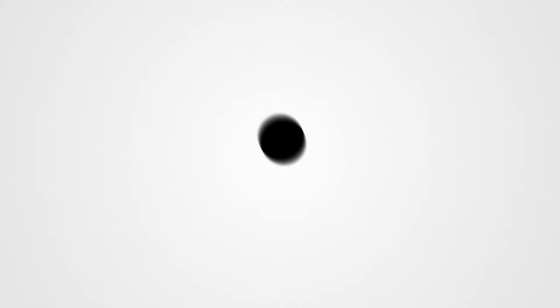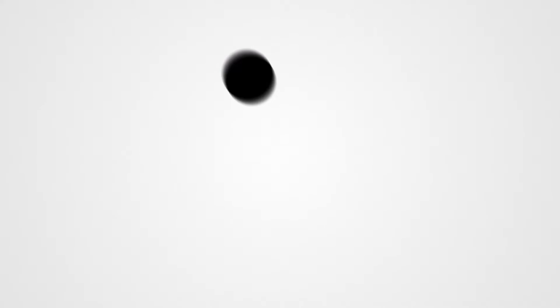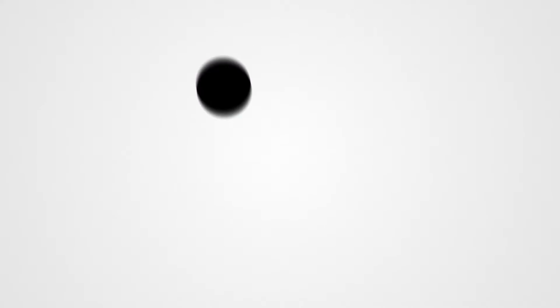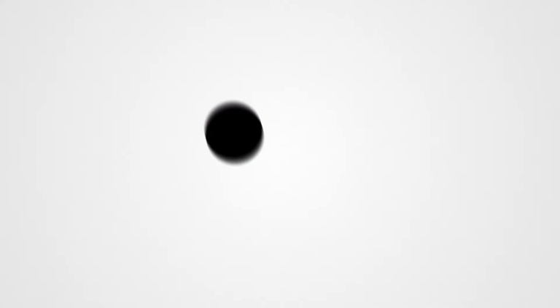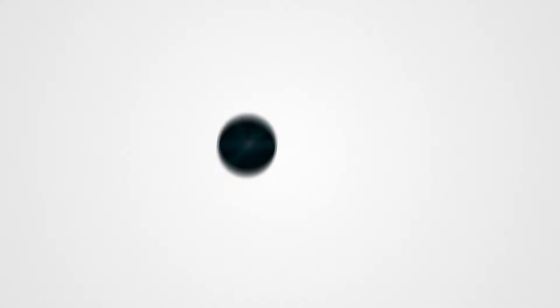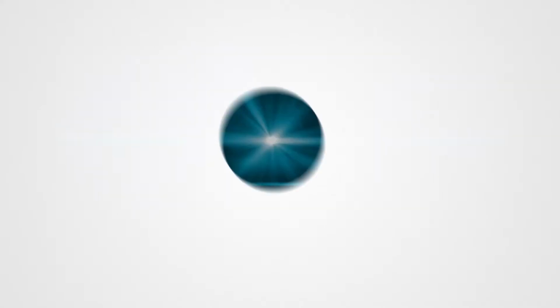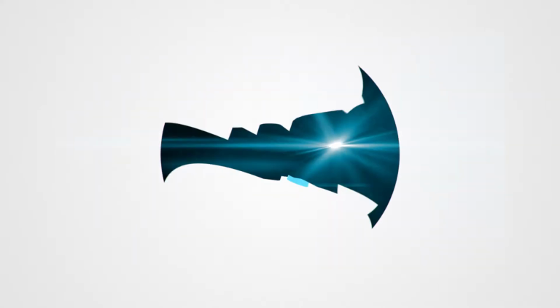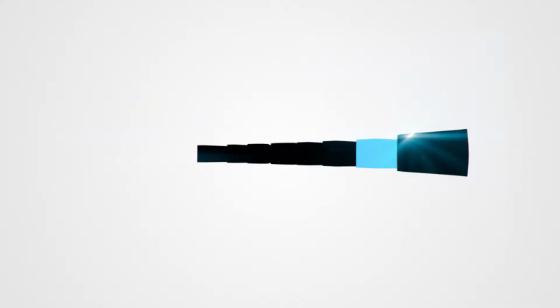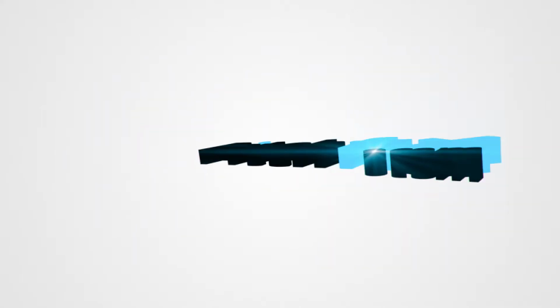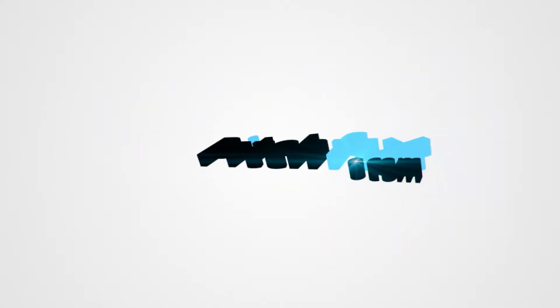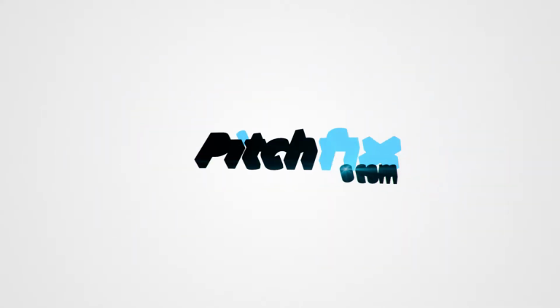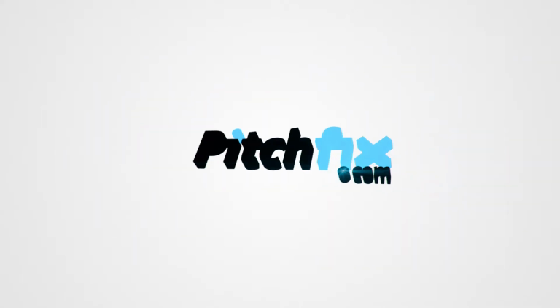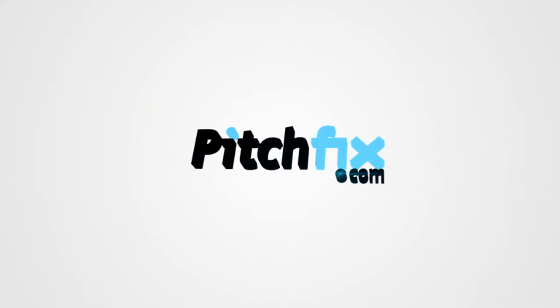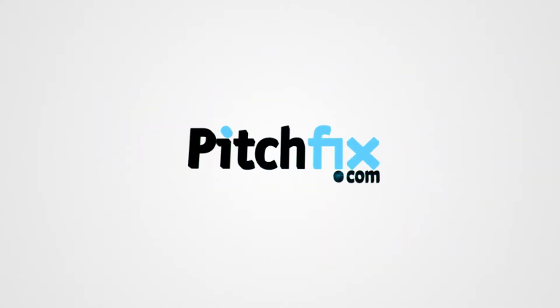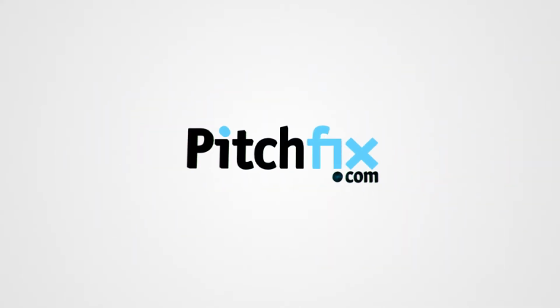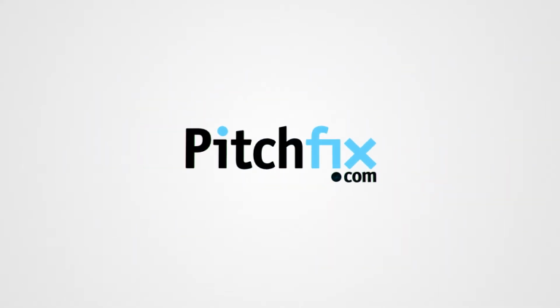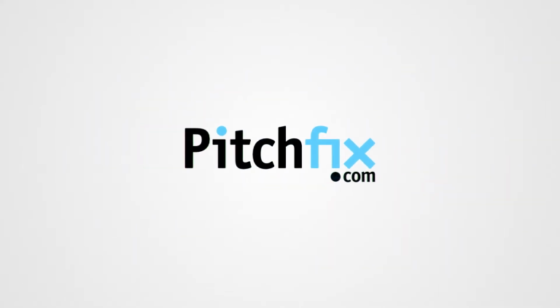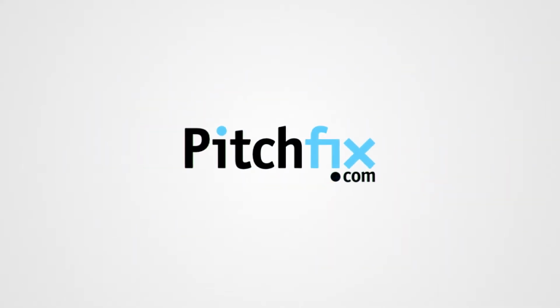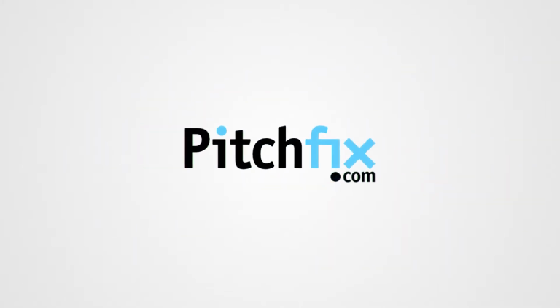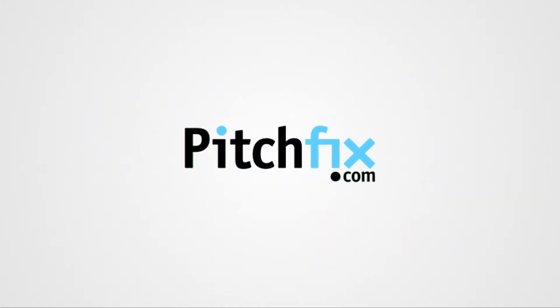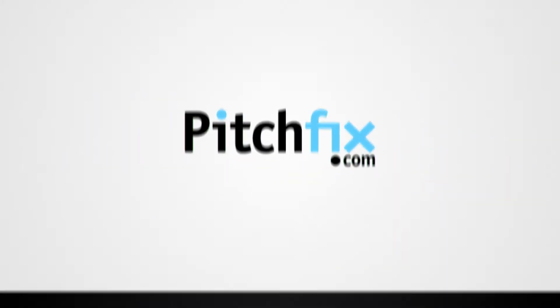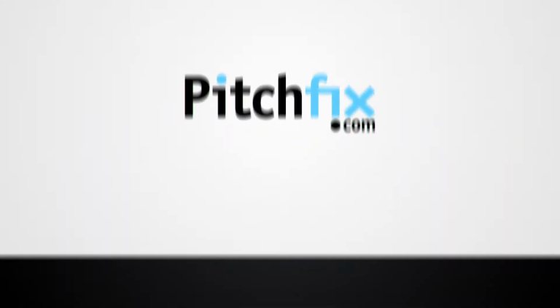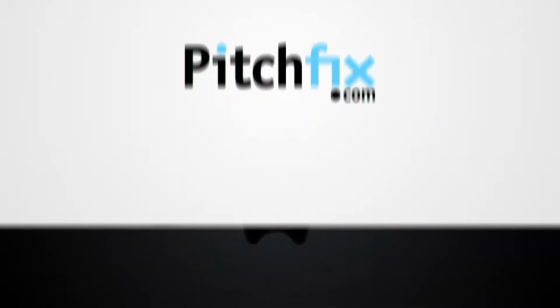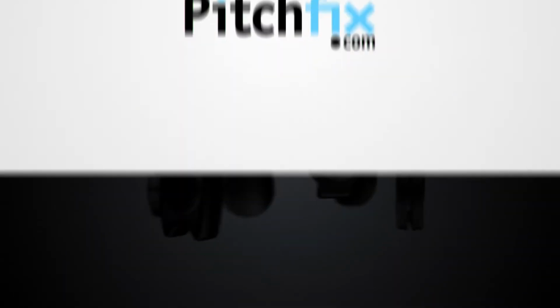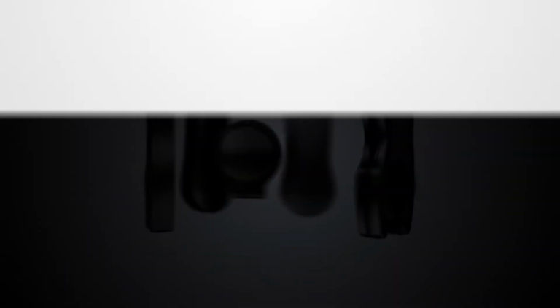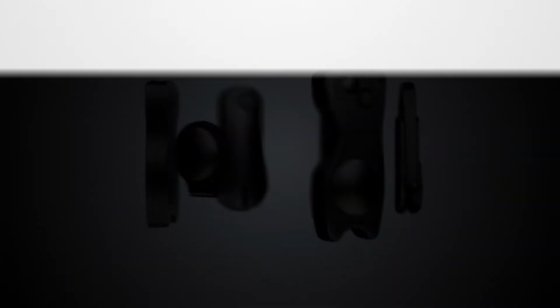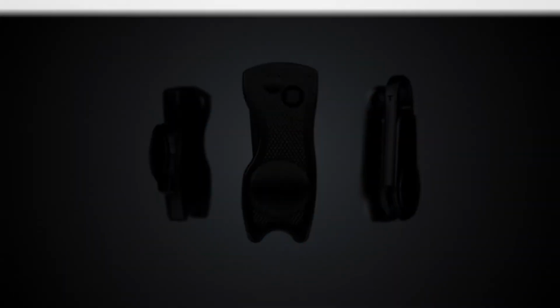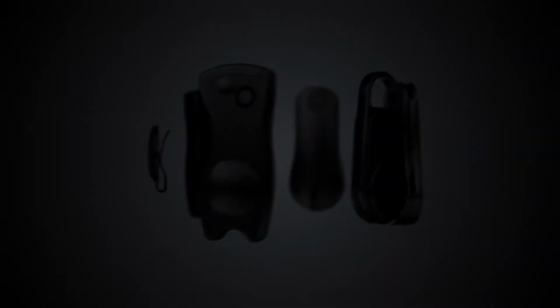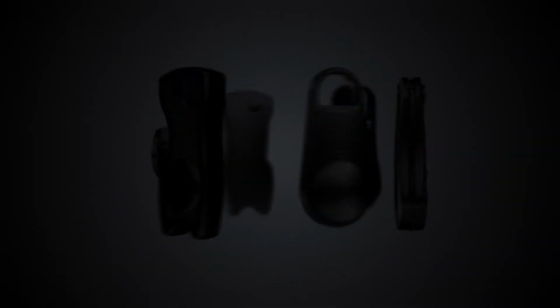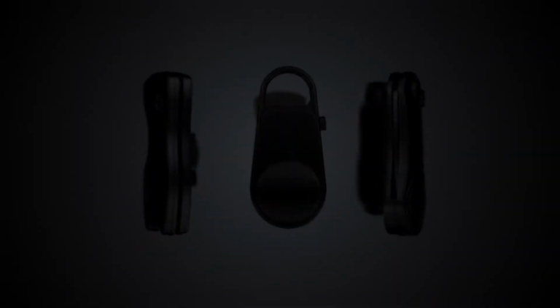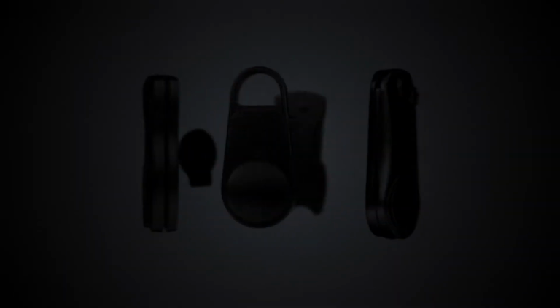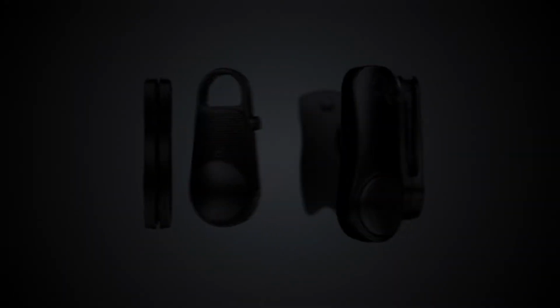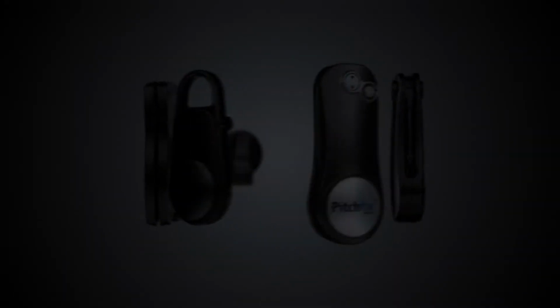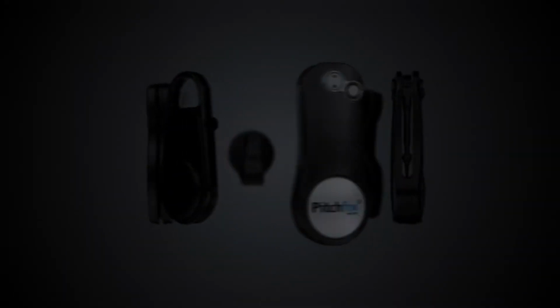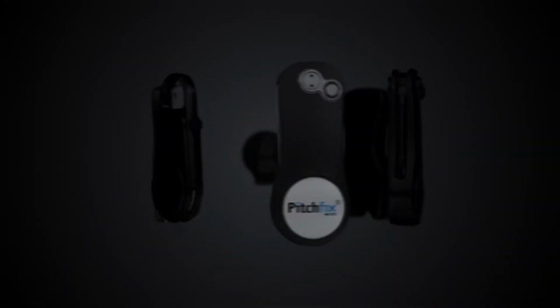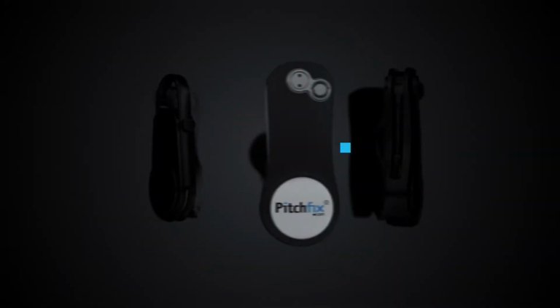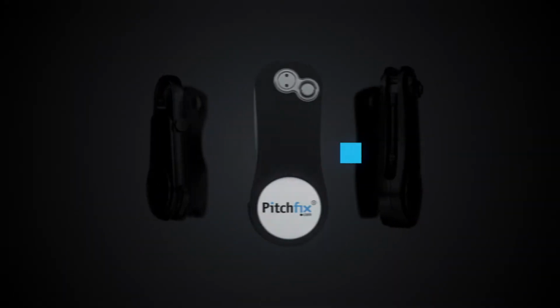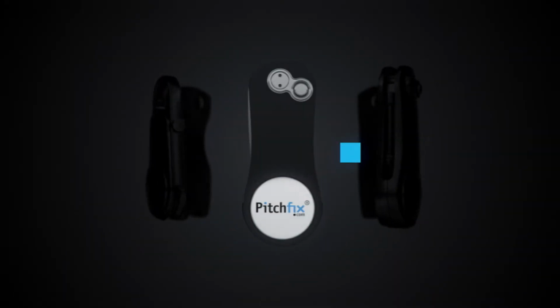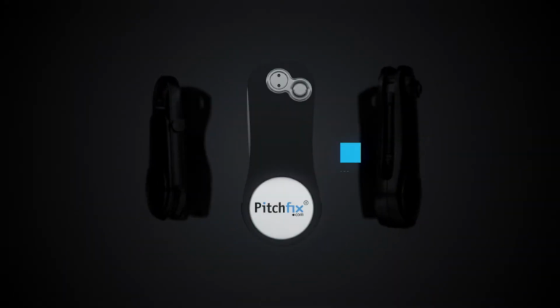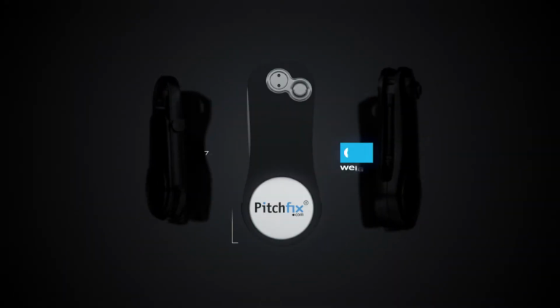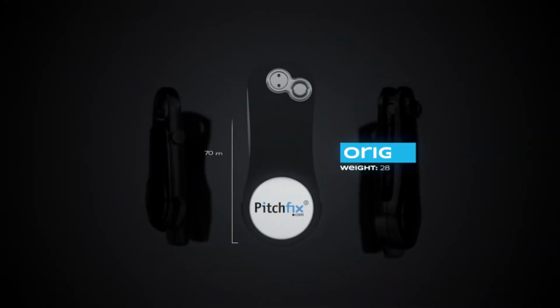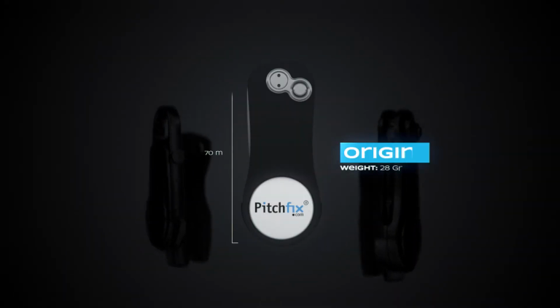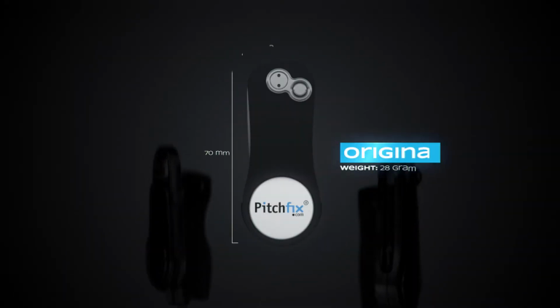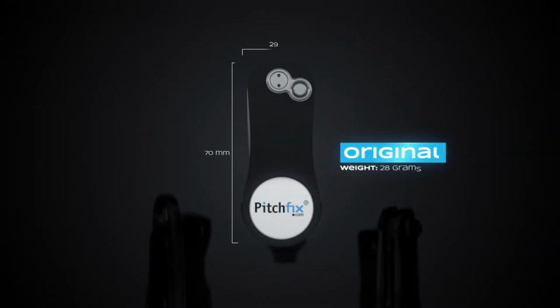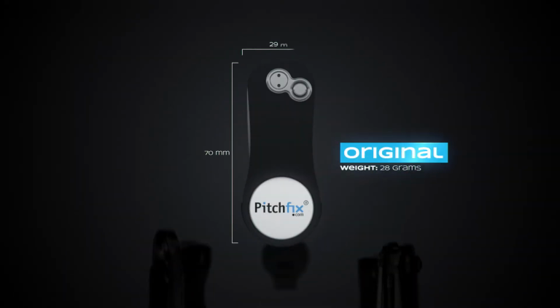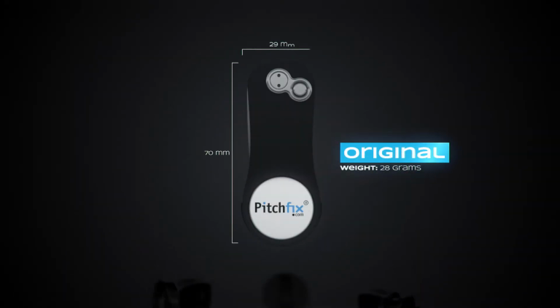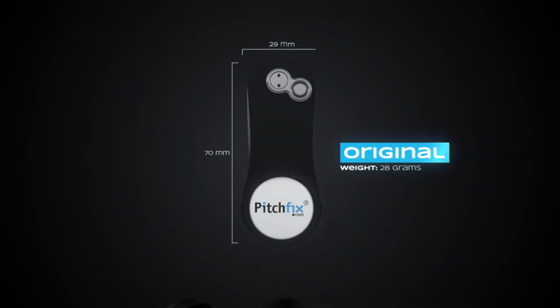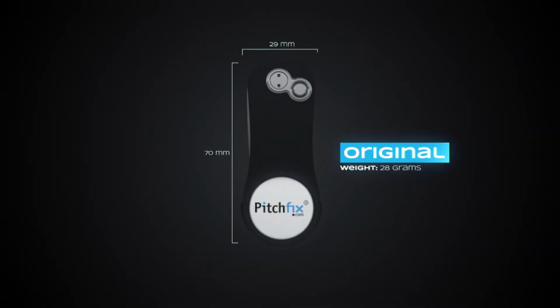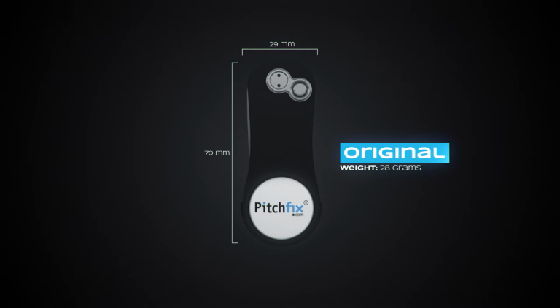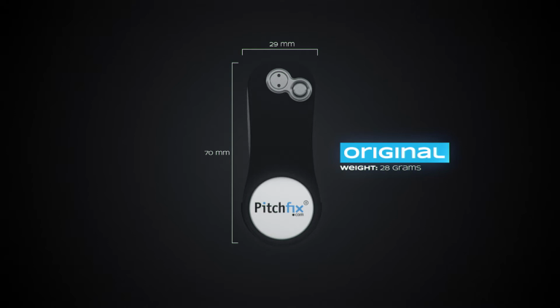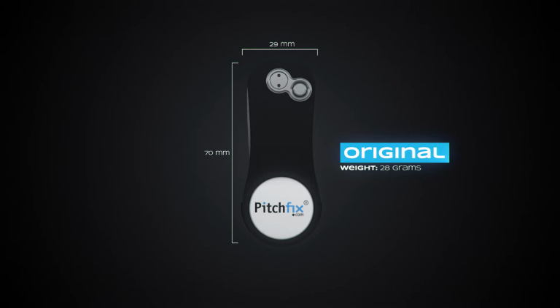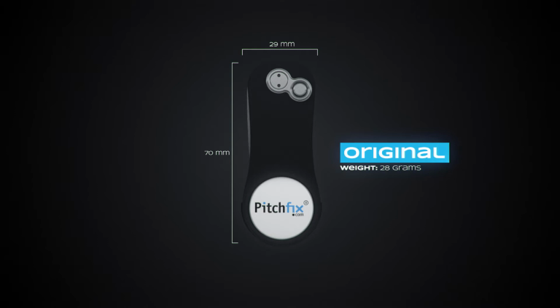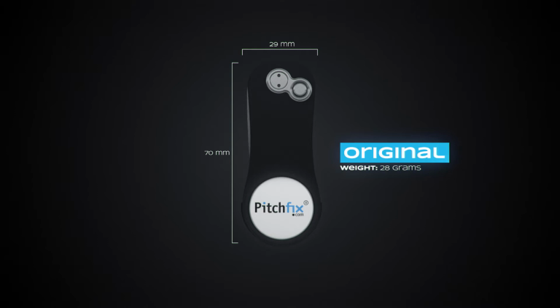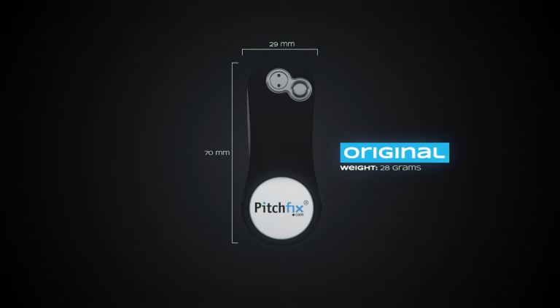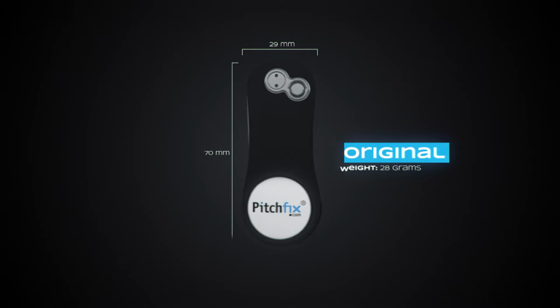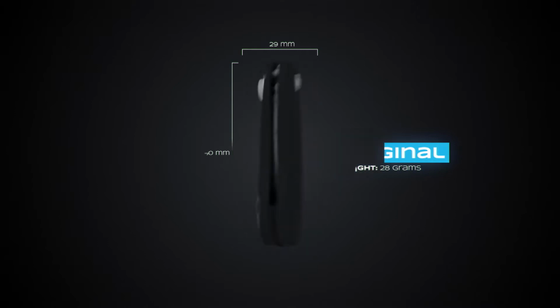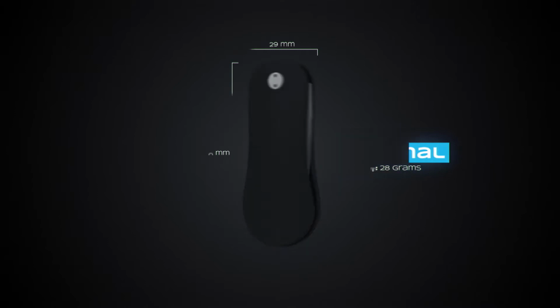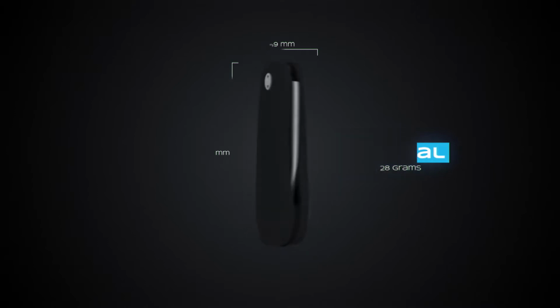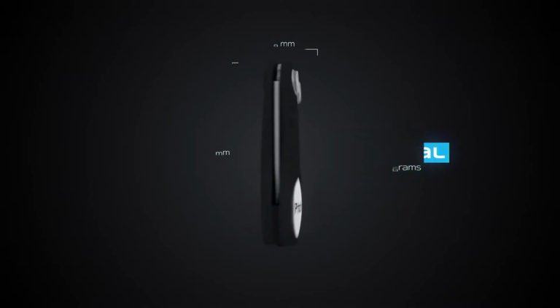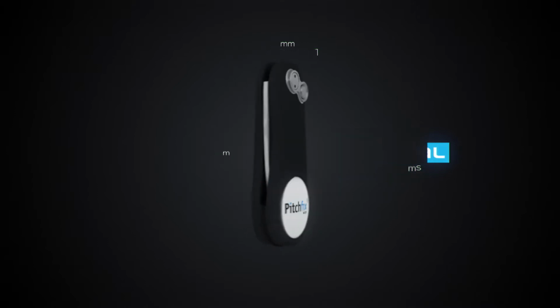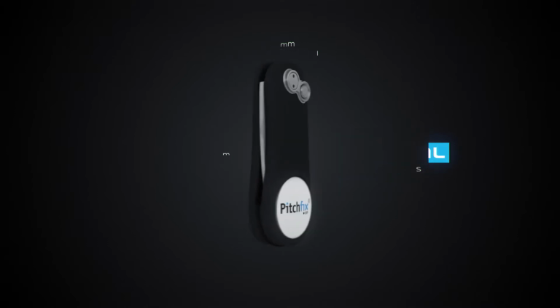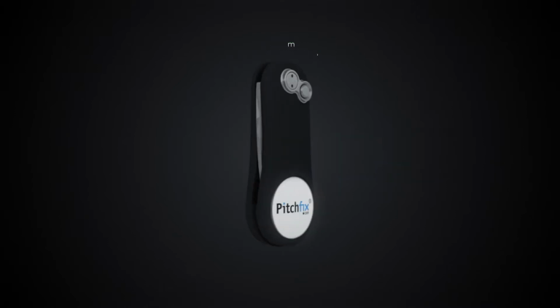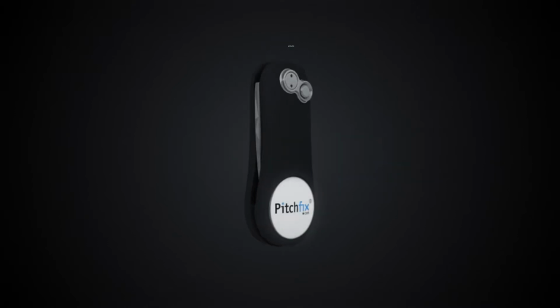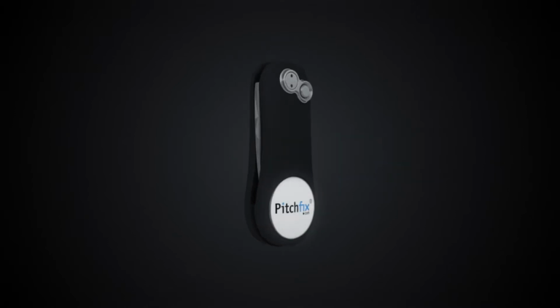Pitch Fix brings you the world's leading golf tools. The Original — this is where it all started.